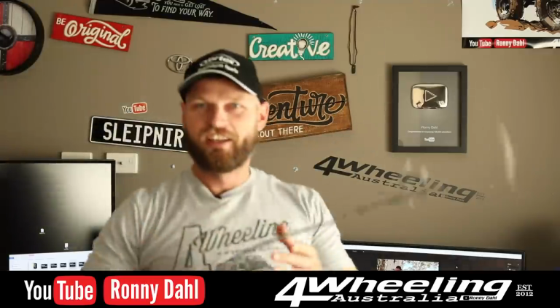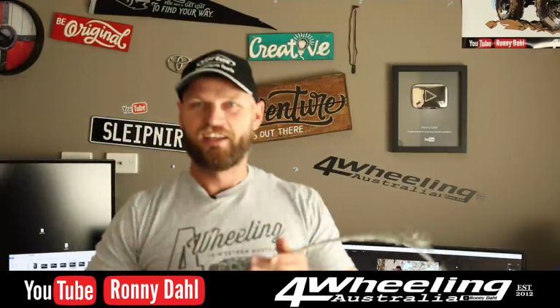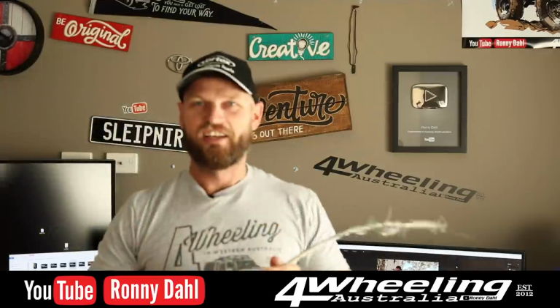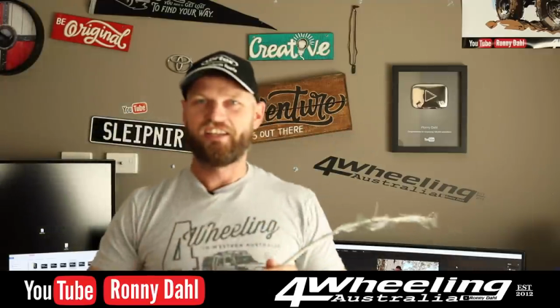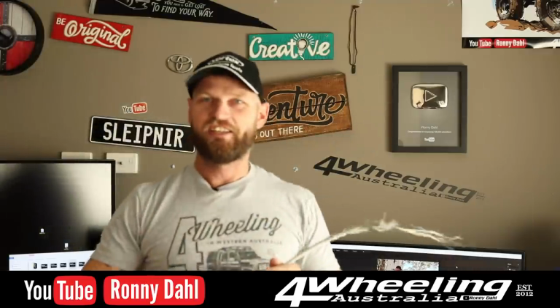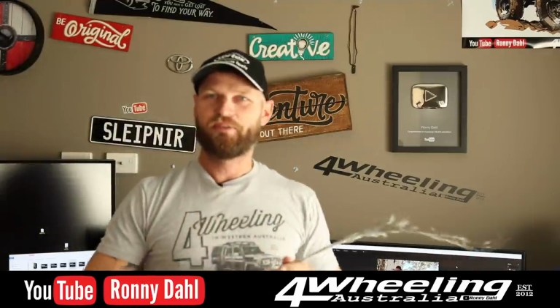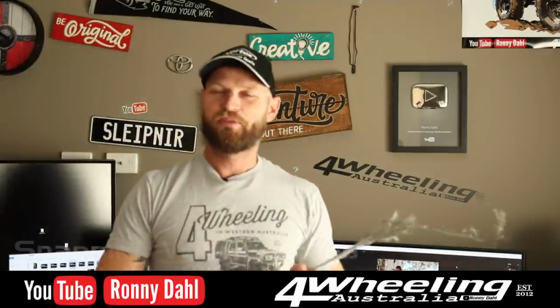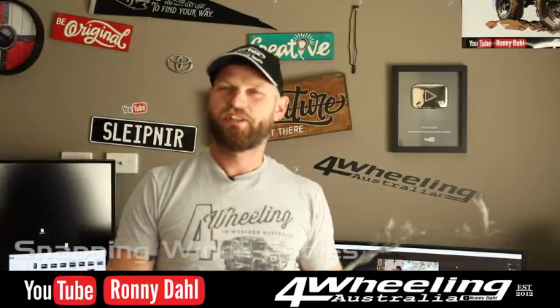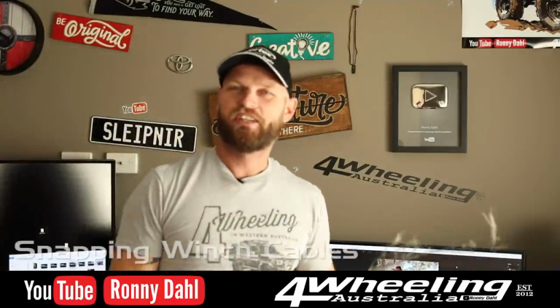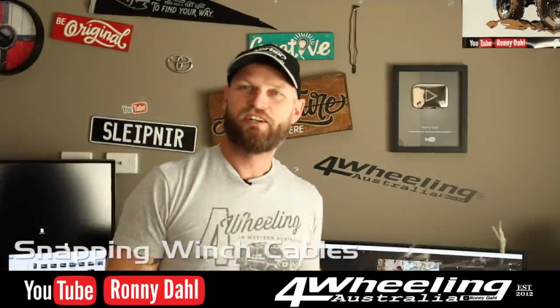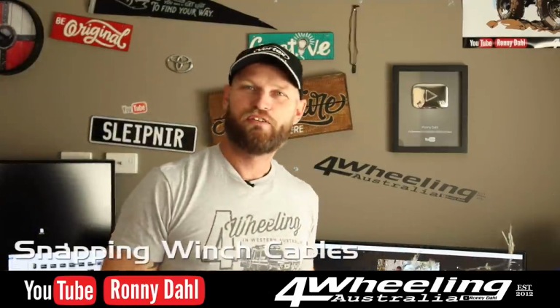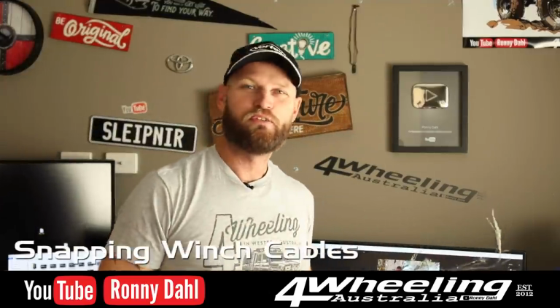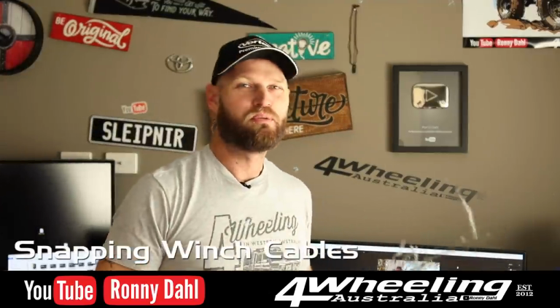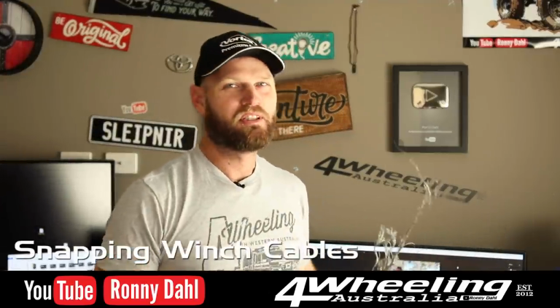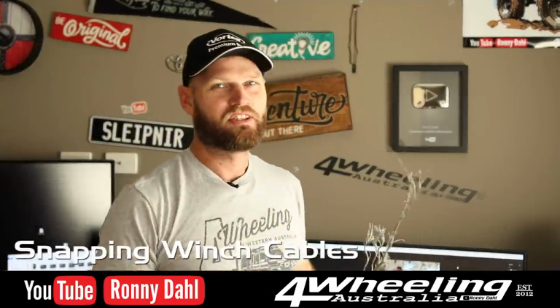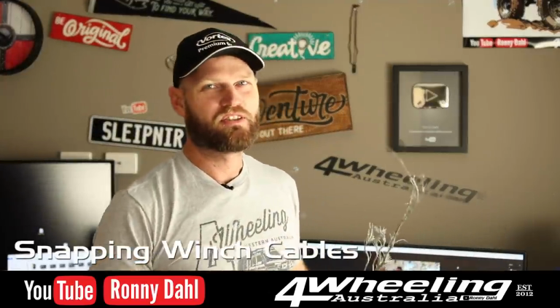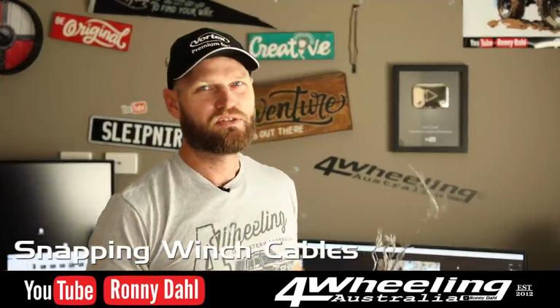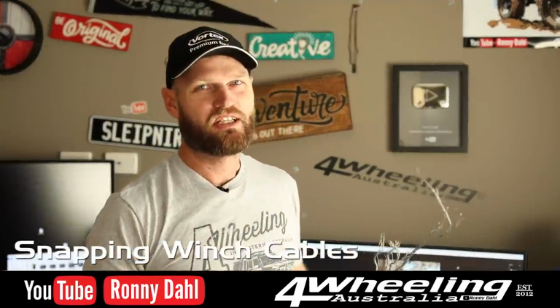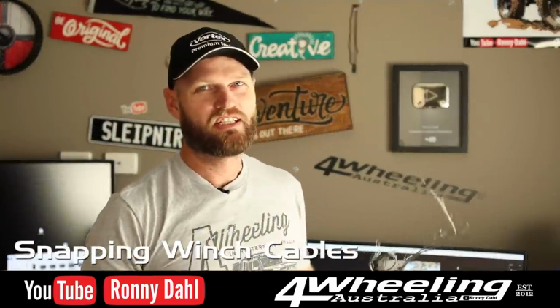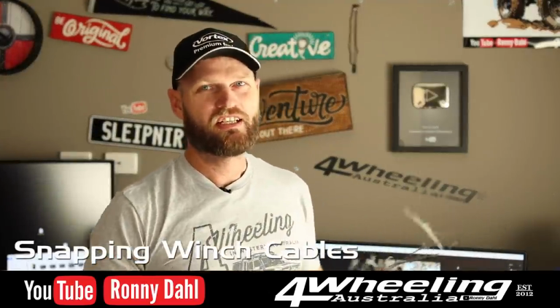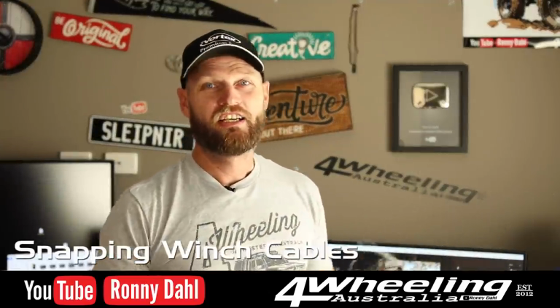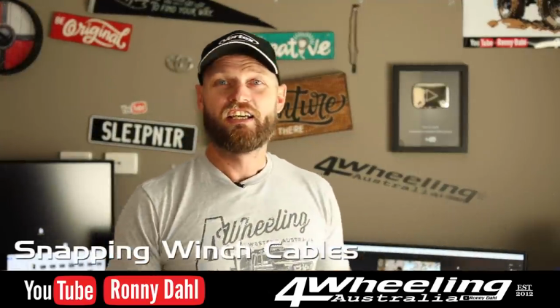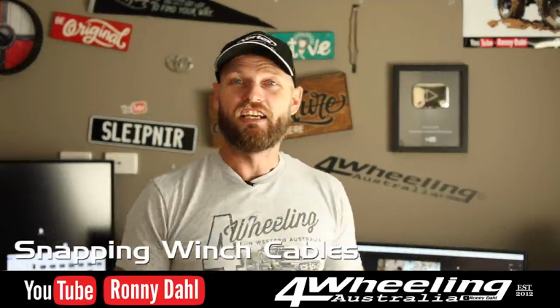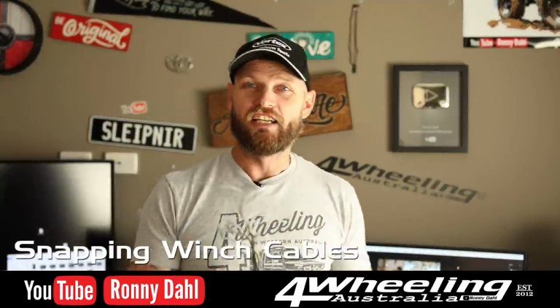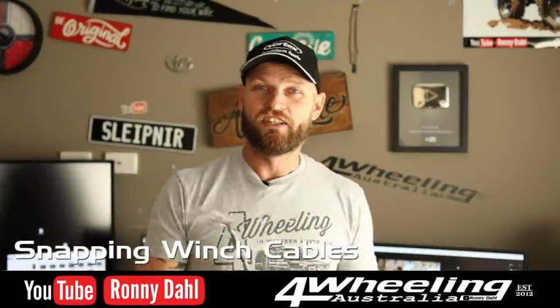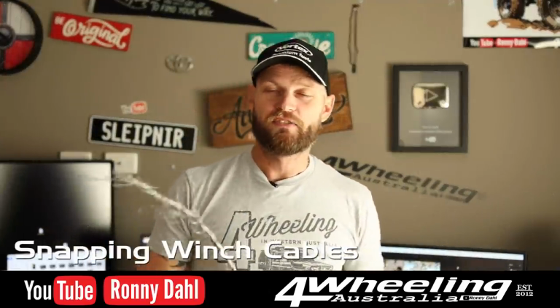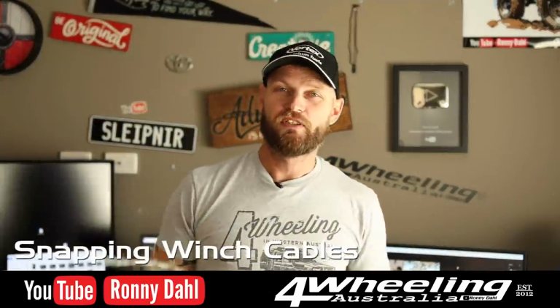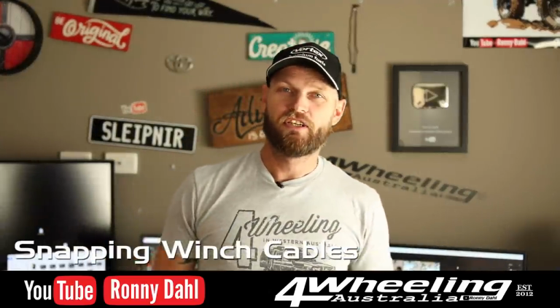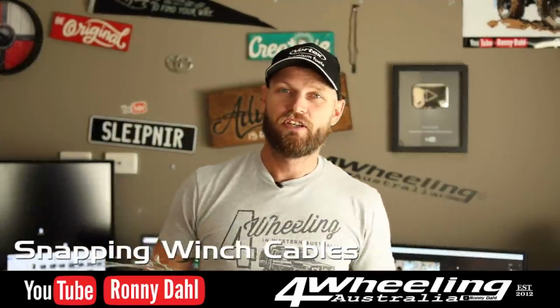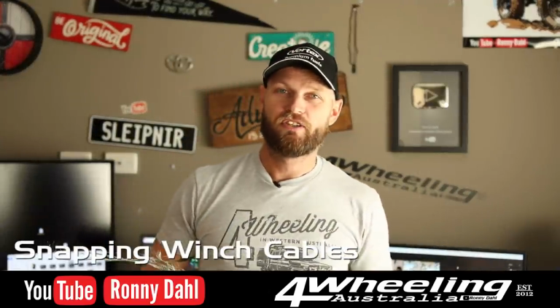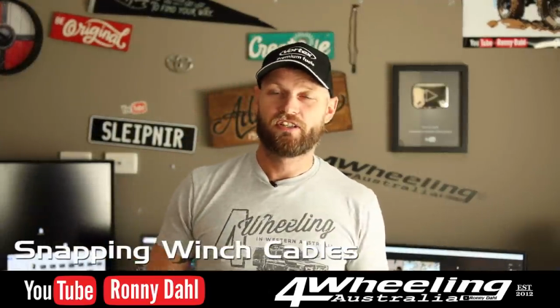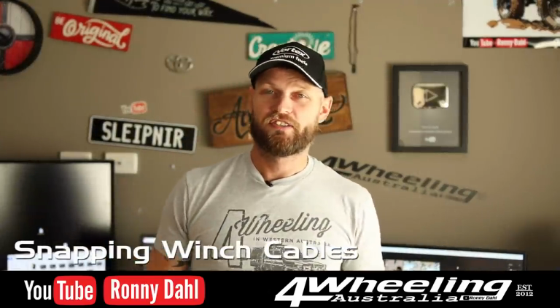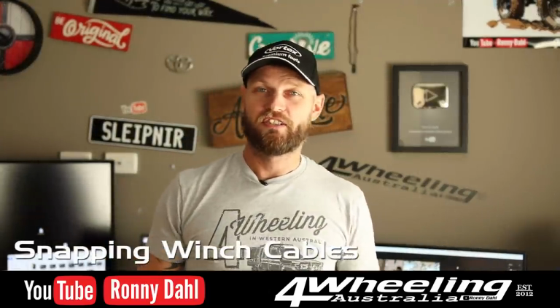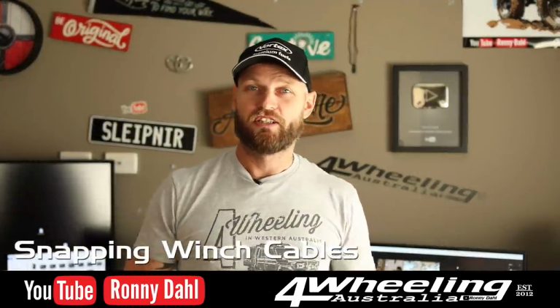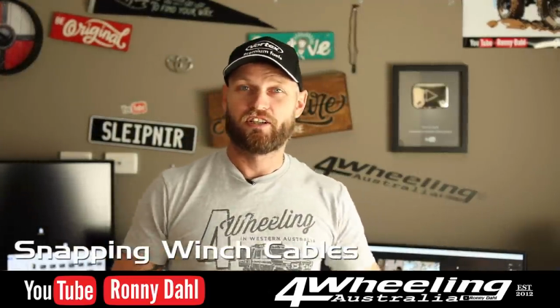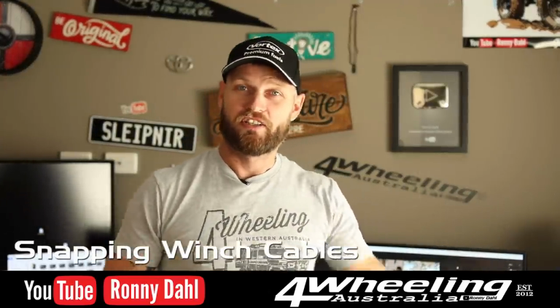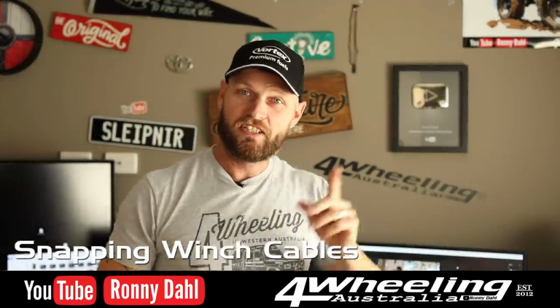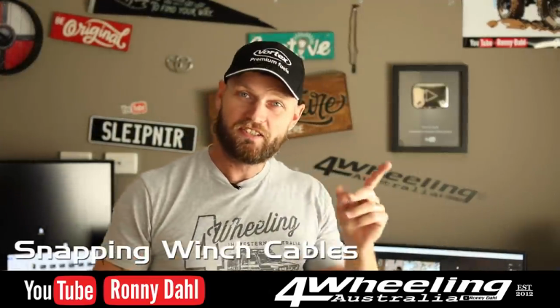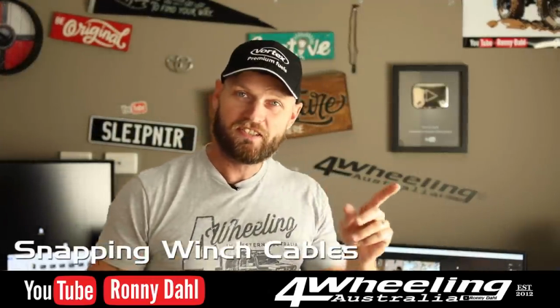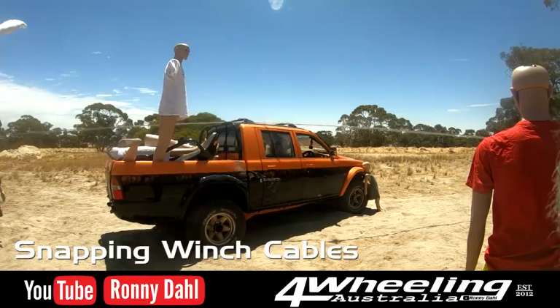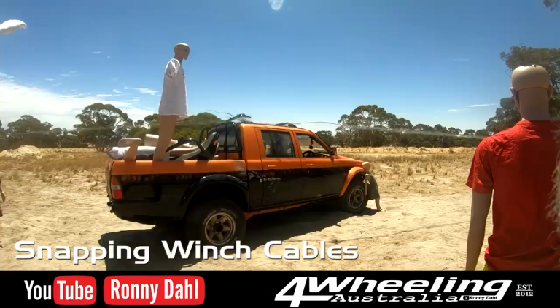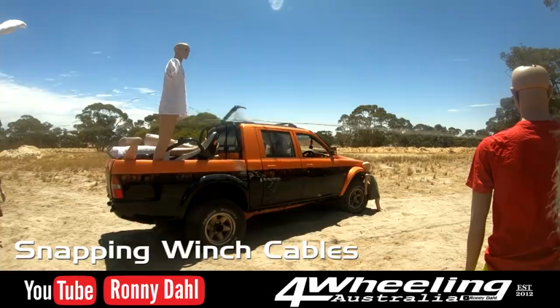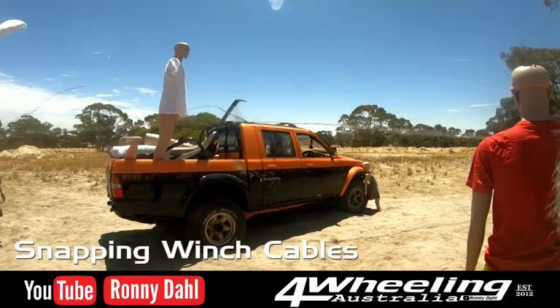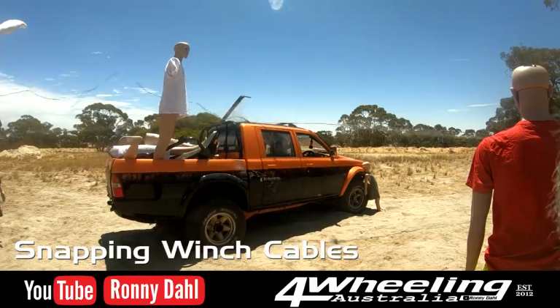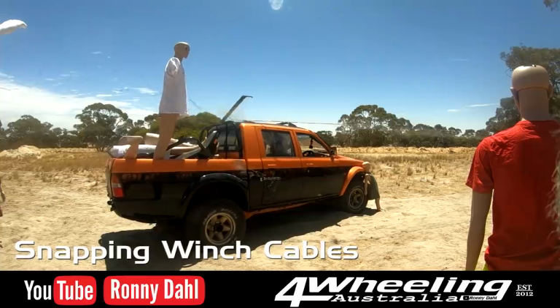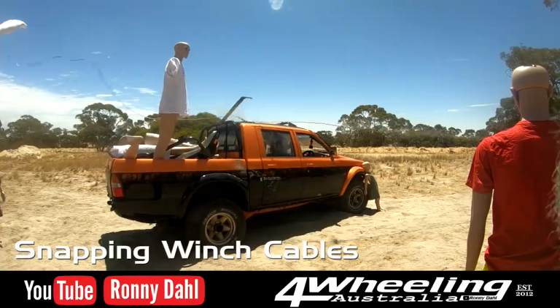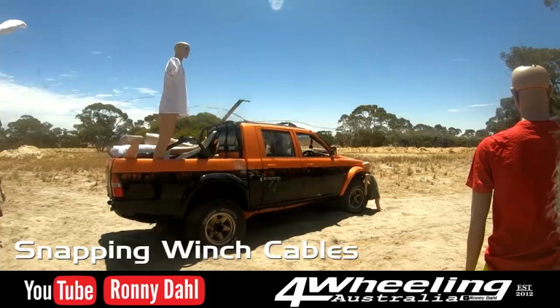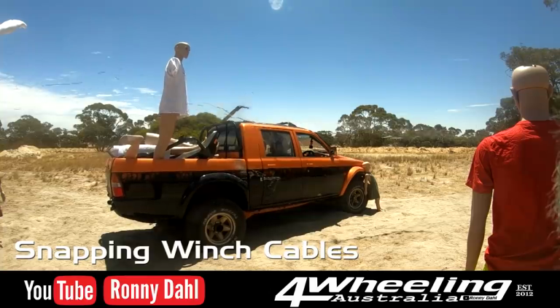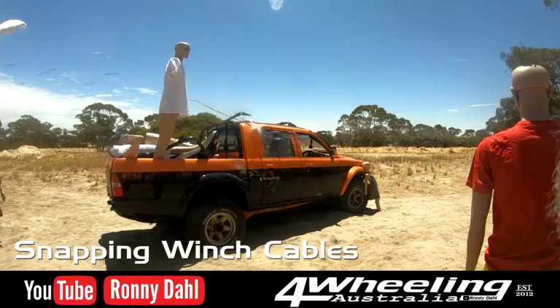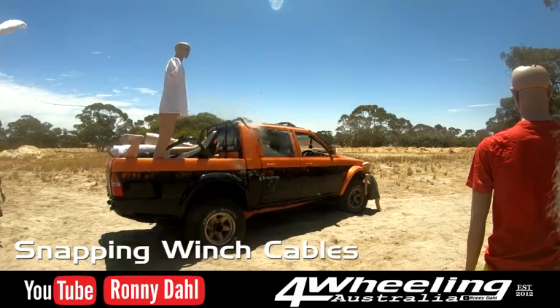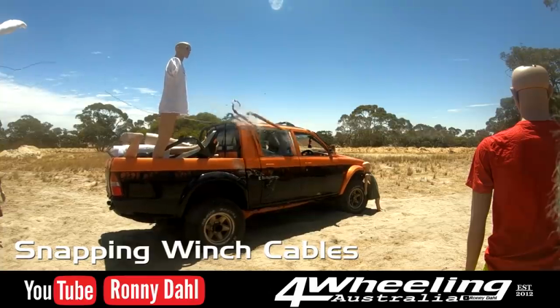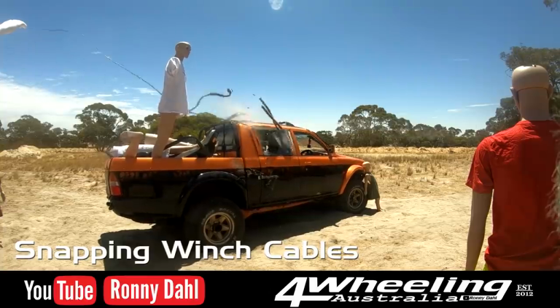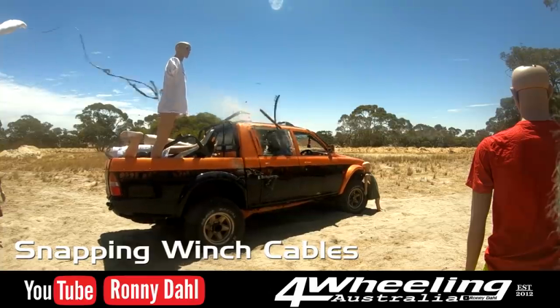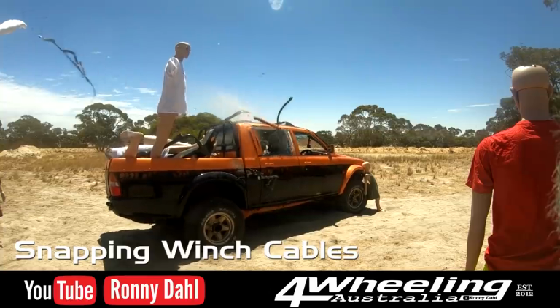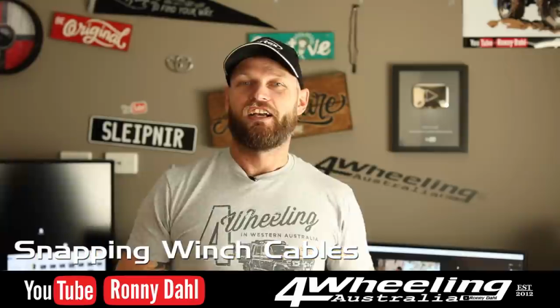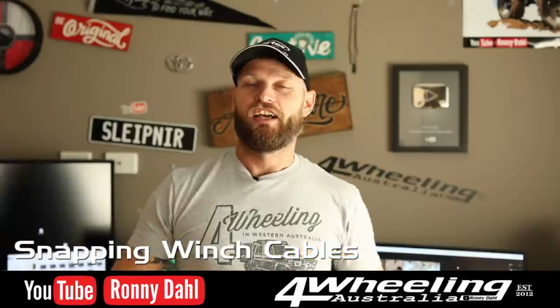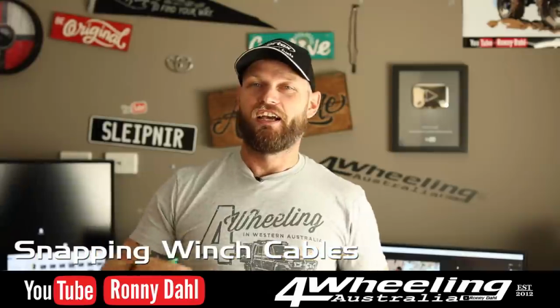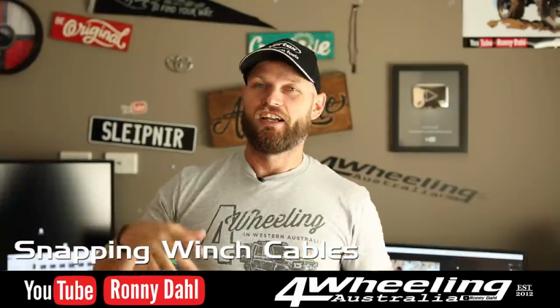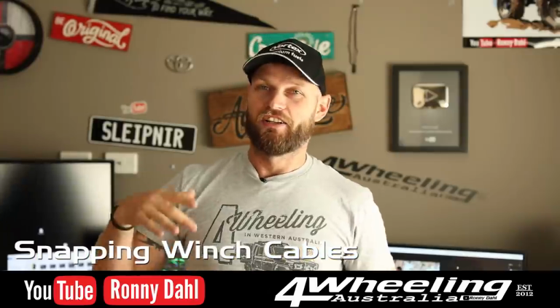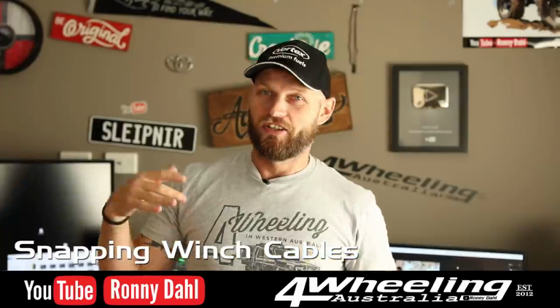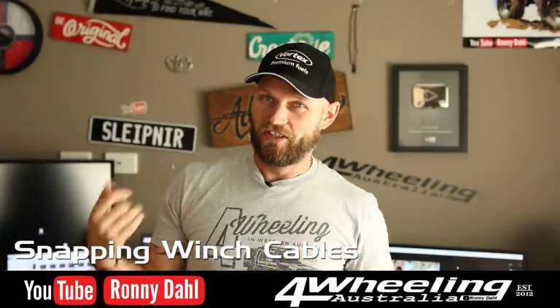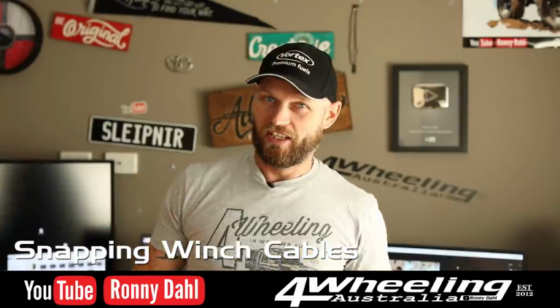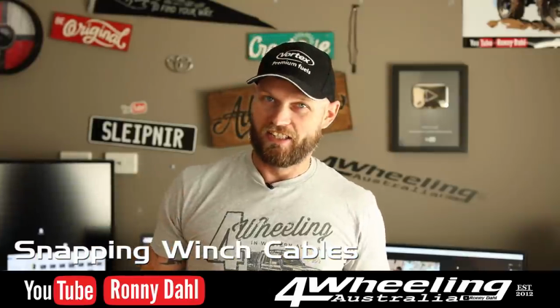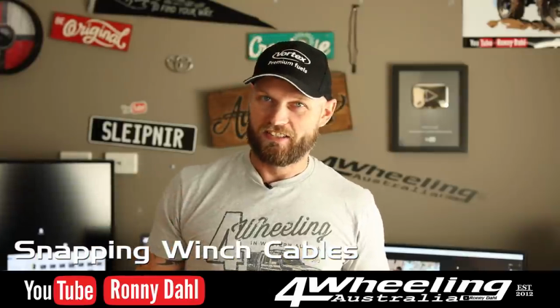Hey, Ronnie Dahl for Wheeling Australia. In this video, you're going to see a lot of this and a lot of that.